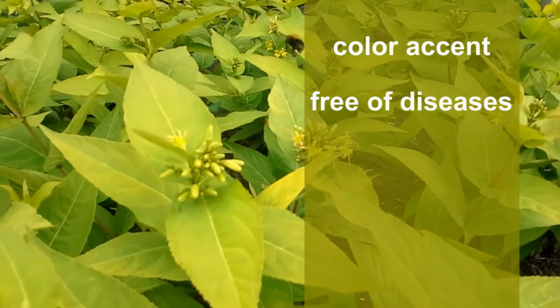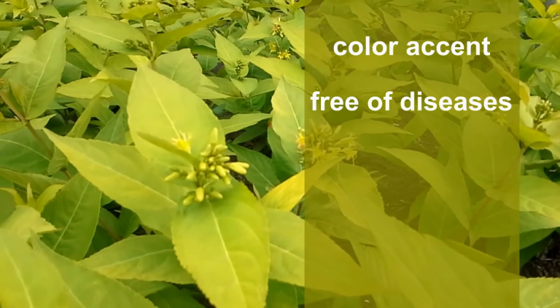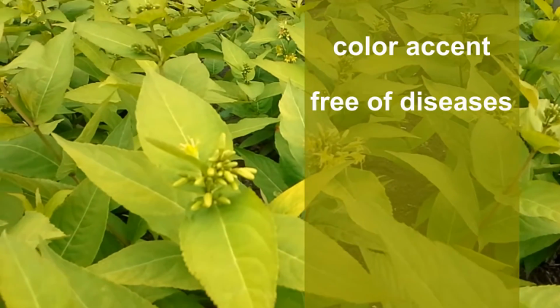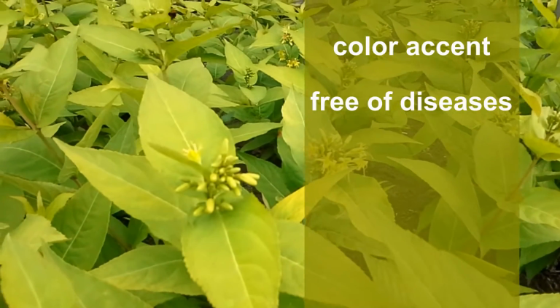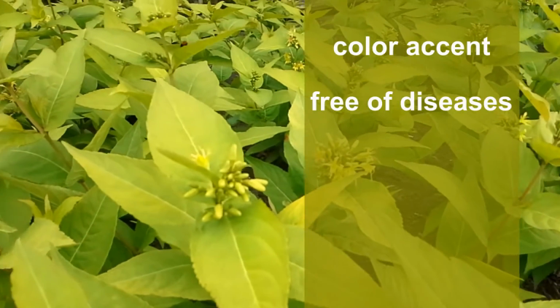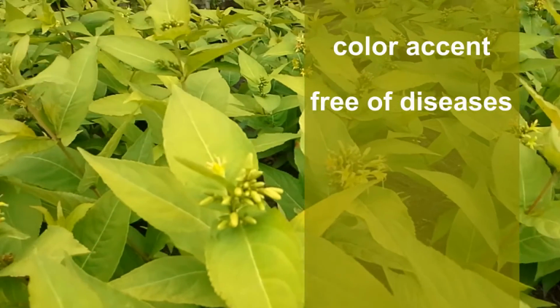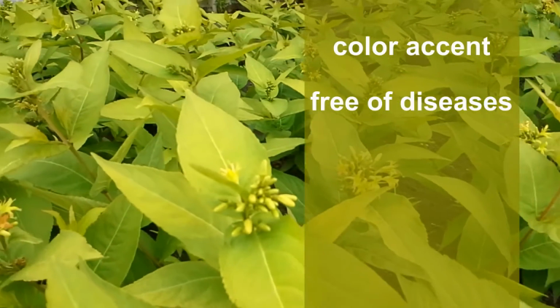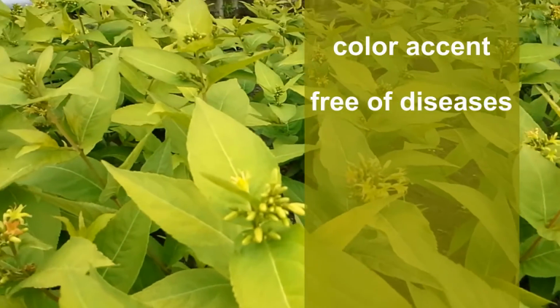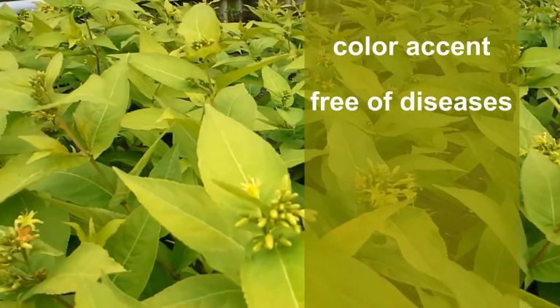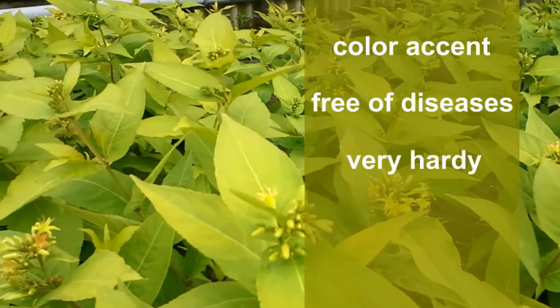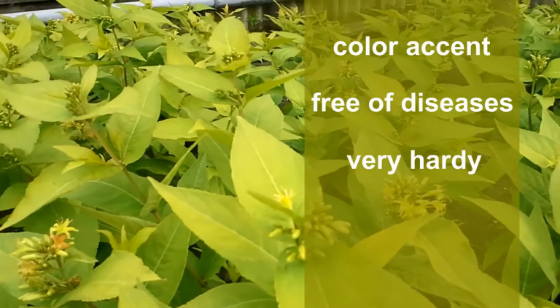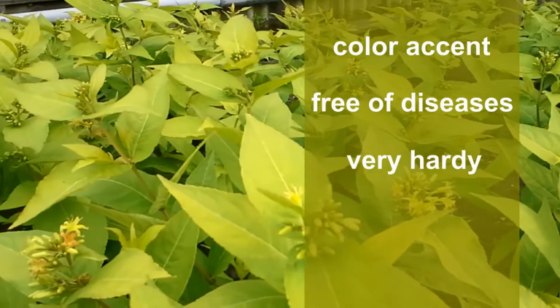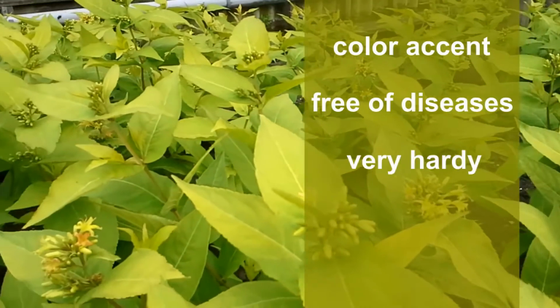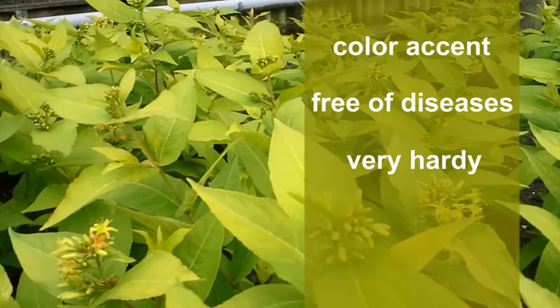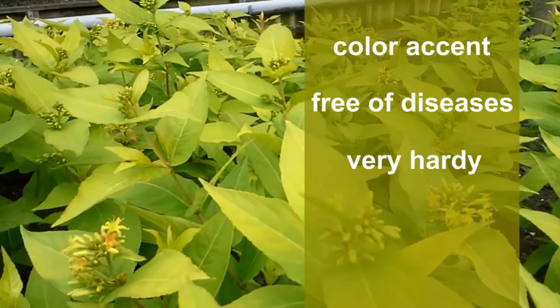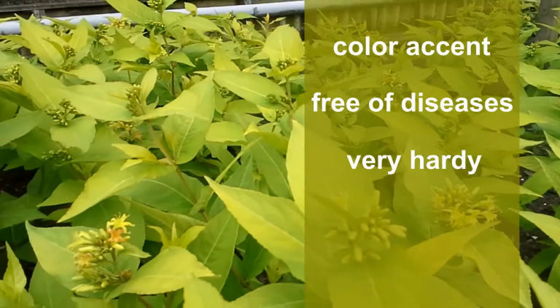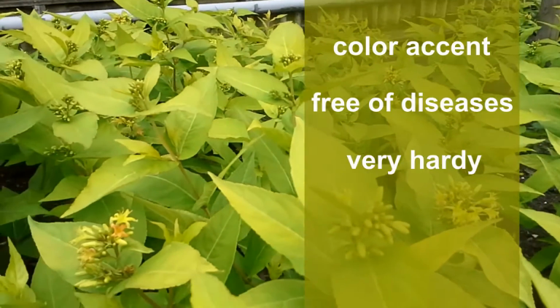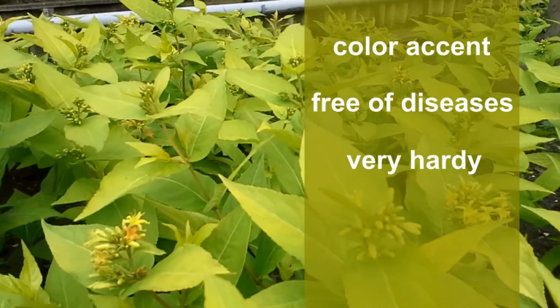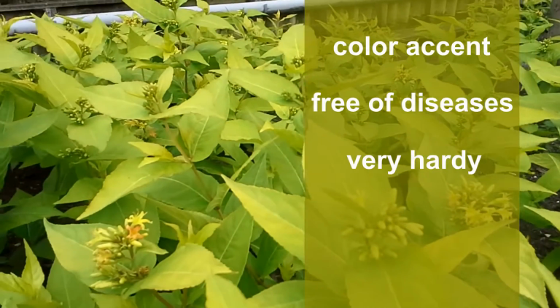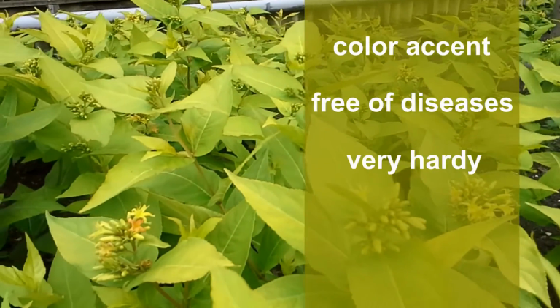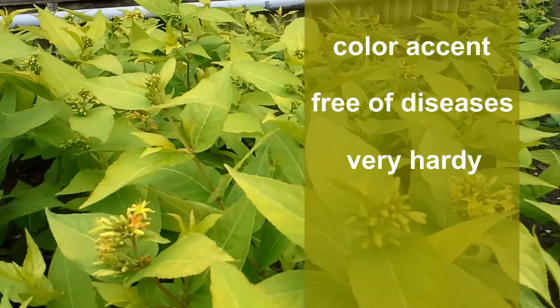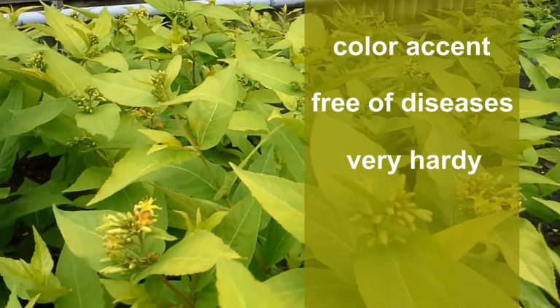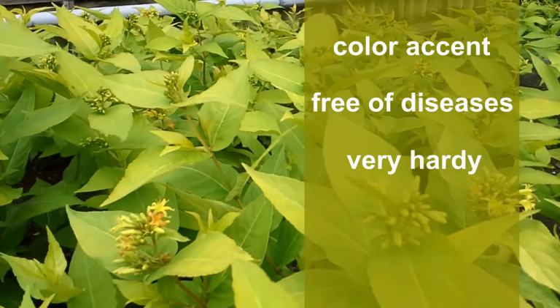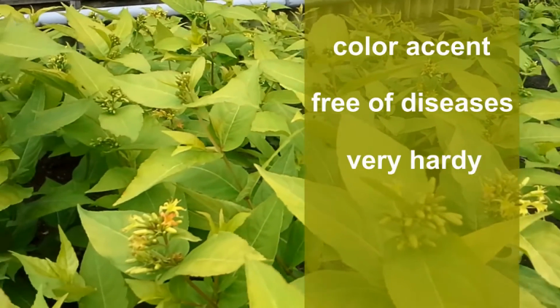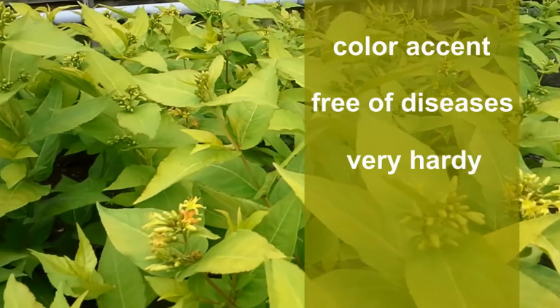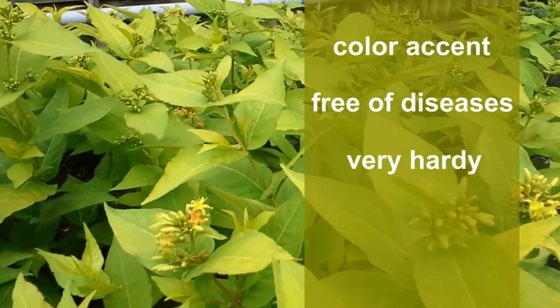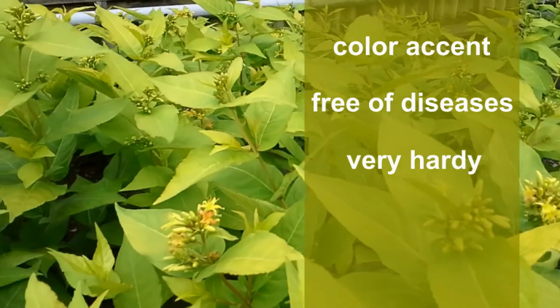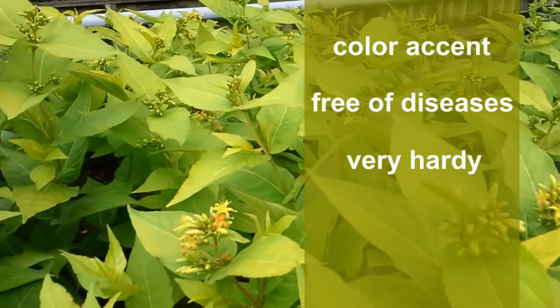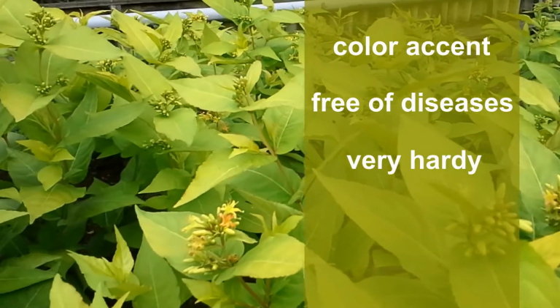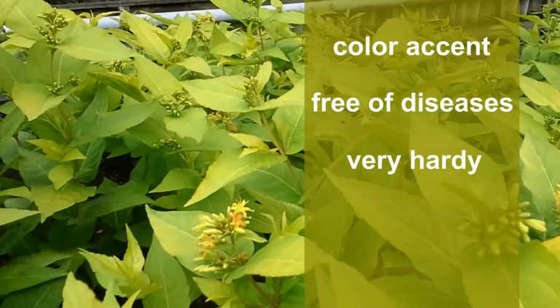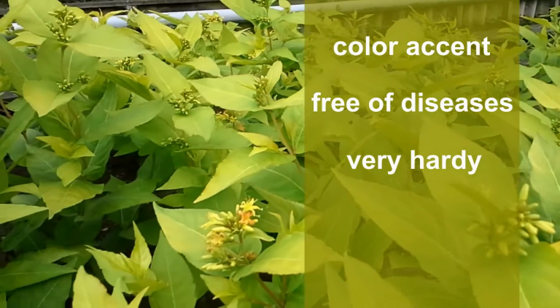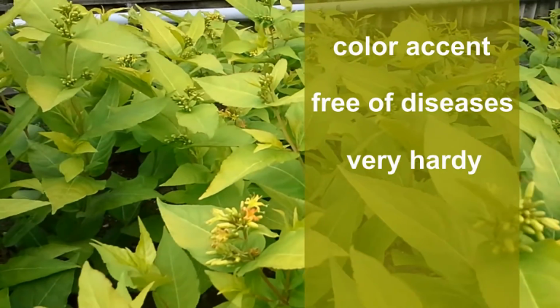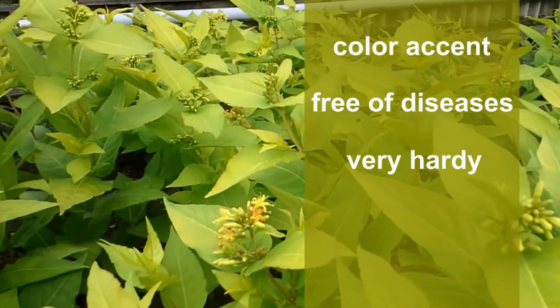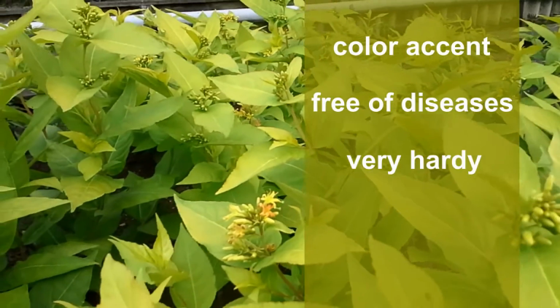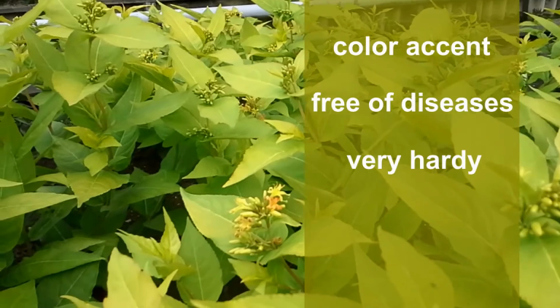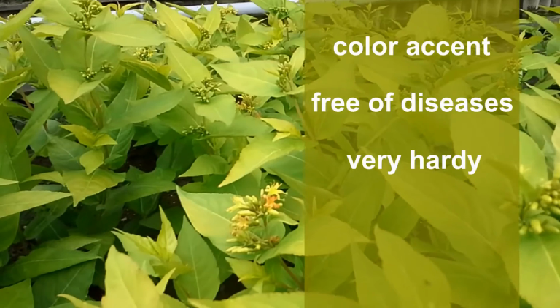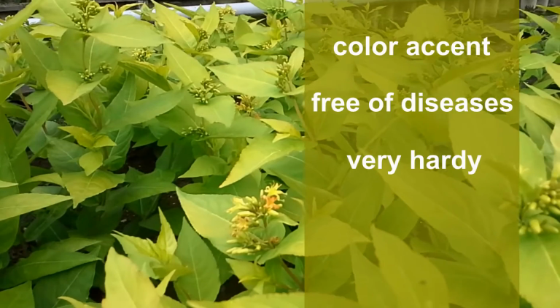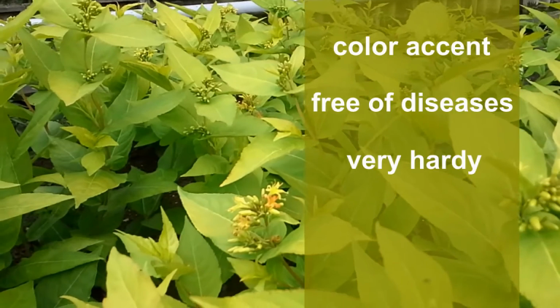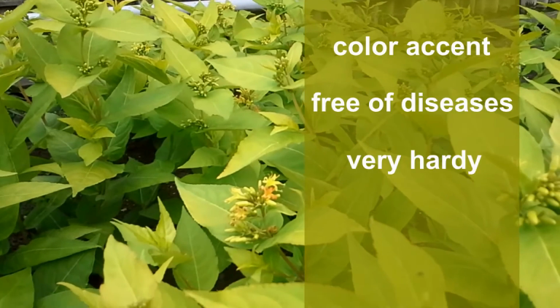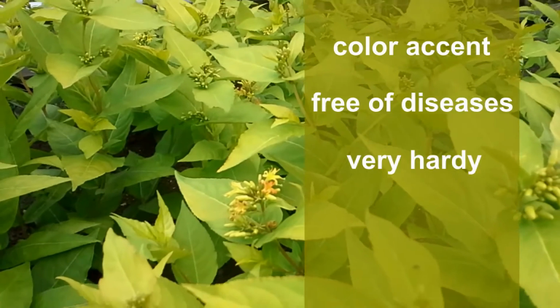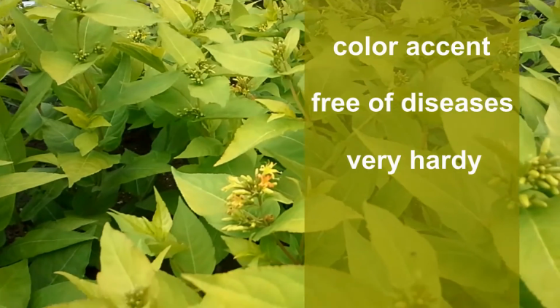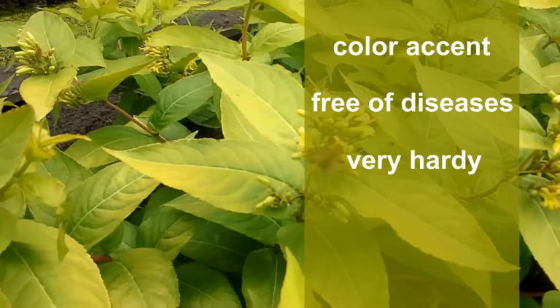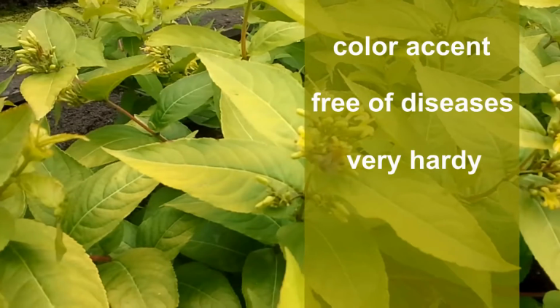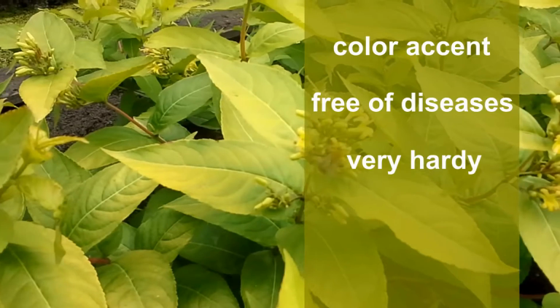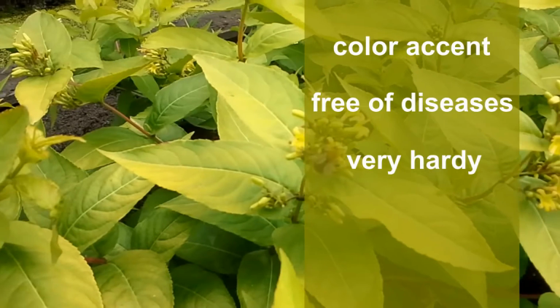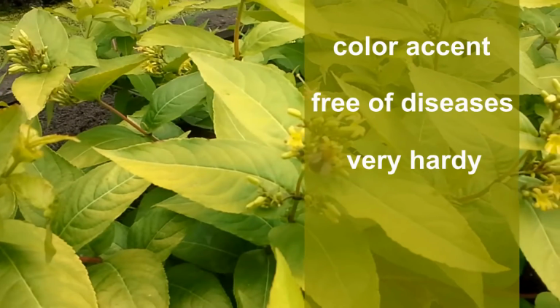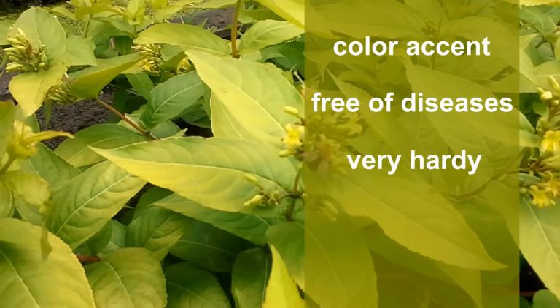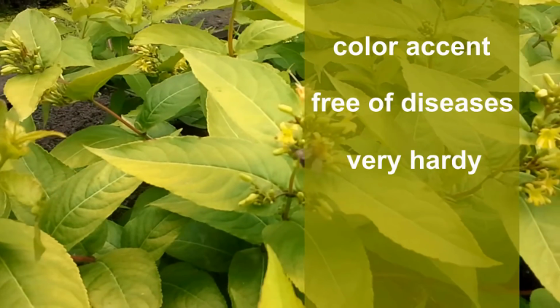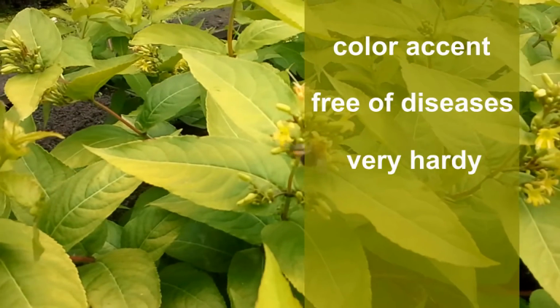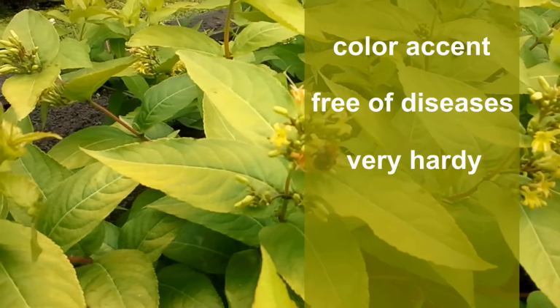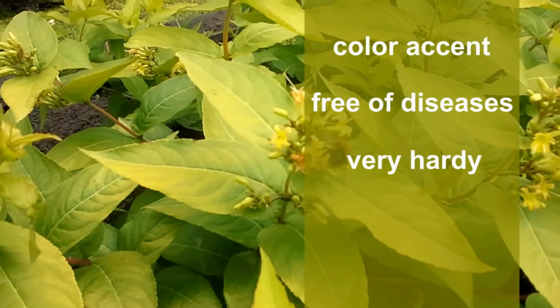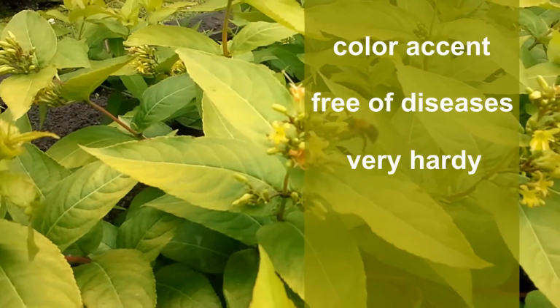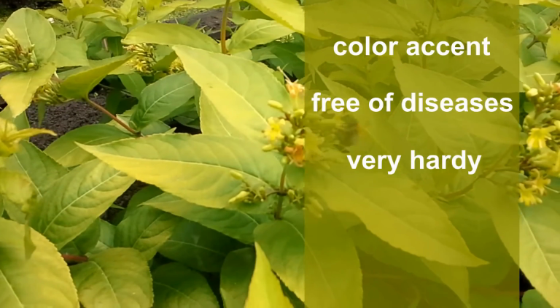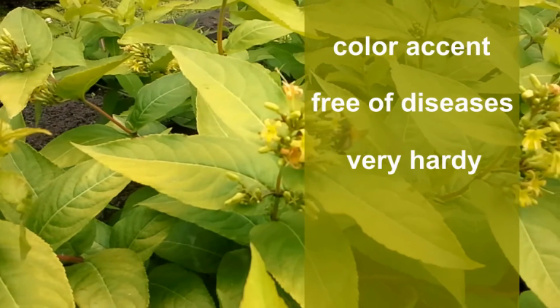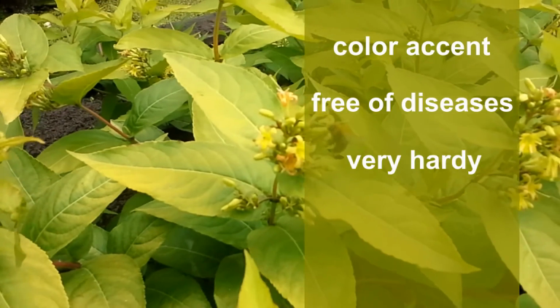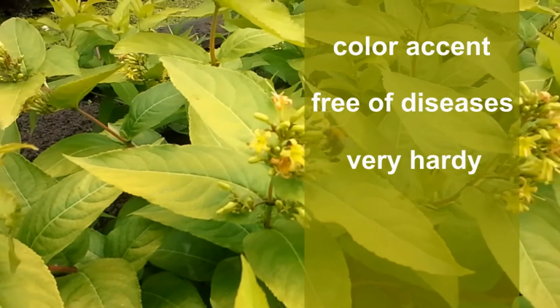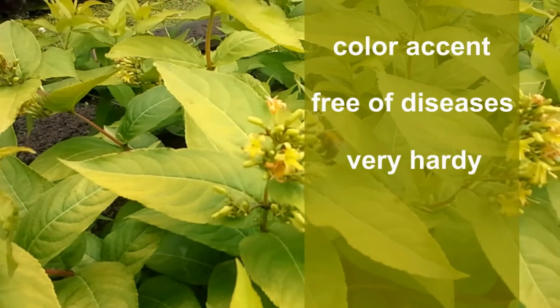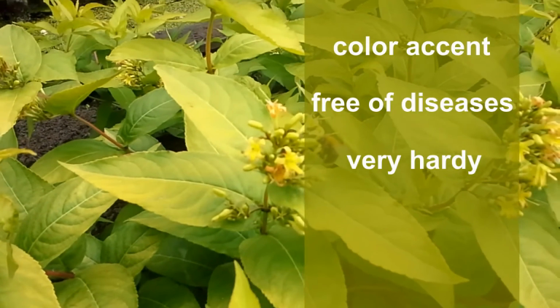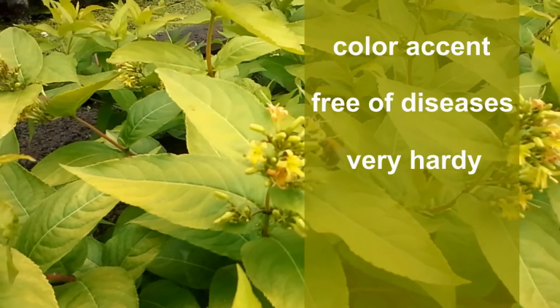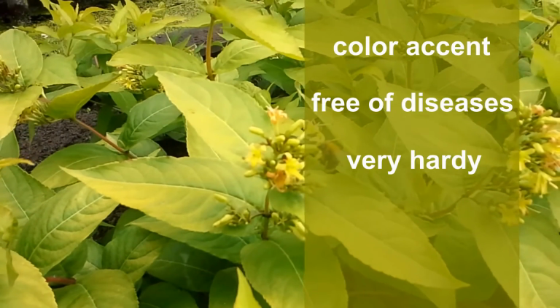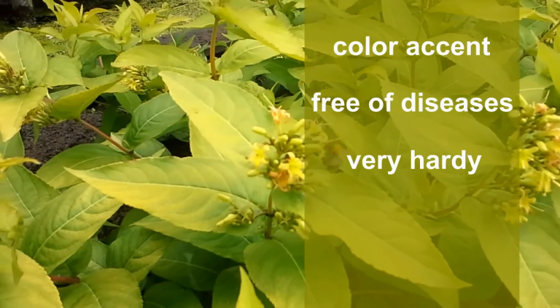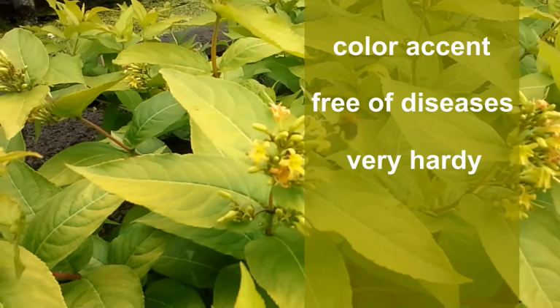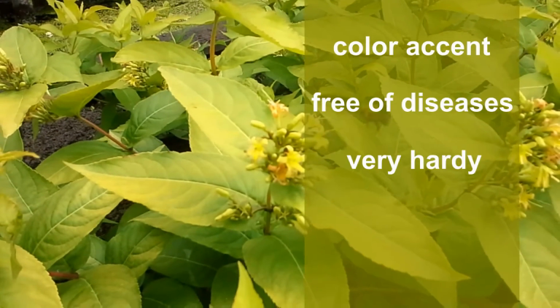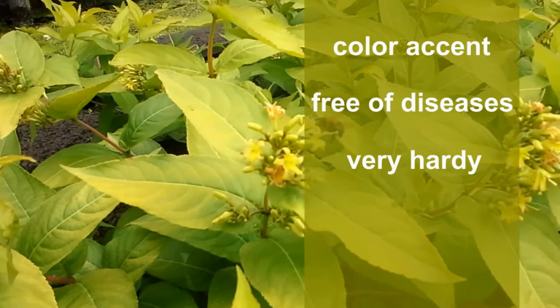Honeybee is very winter hardy. Just like other Diorvila varieties, Honeybee has no problem with cold weather.